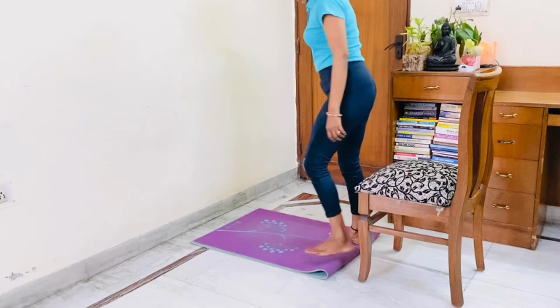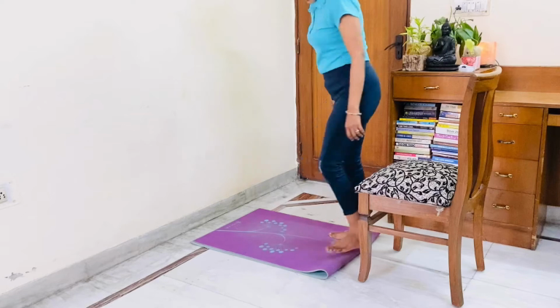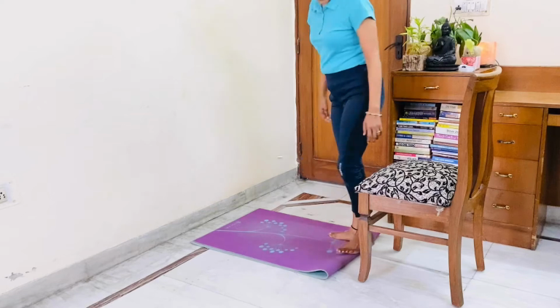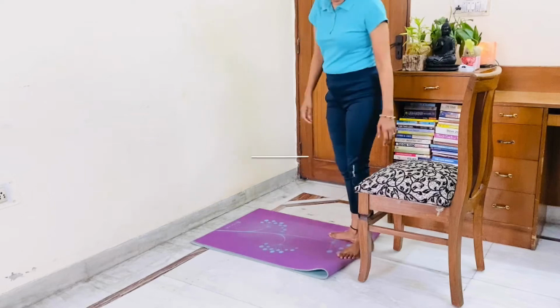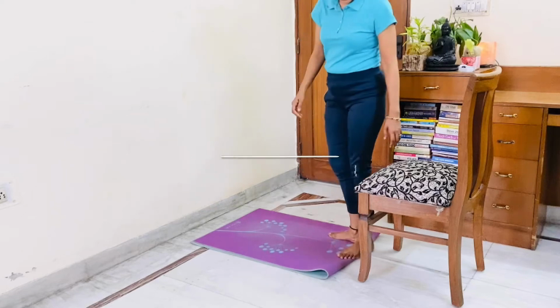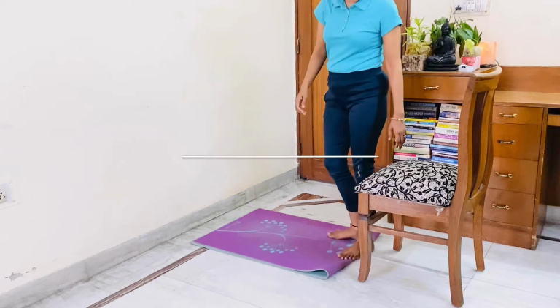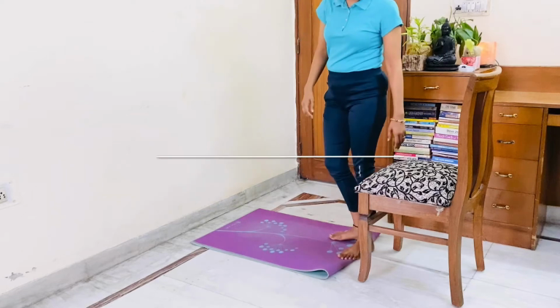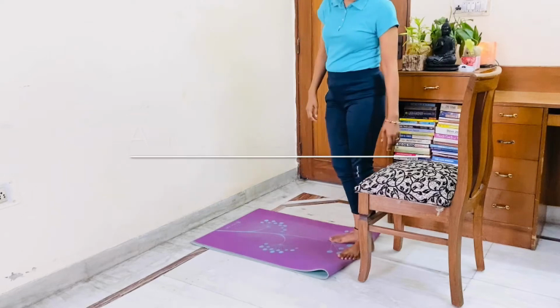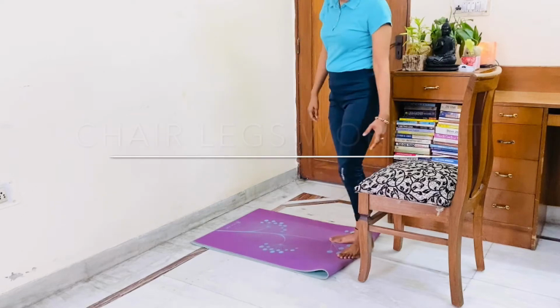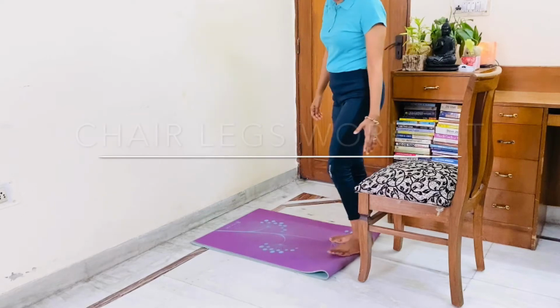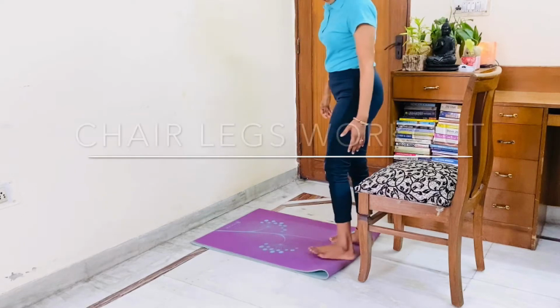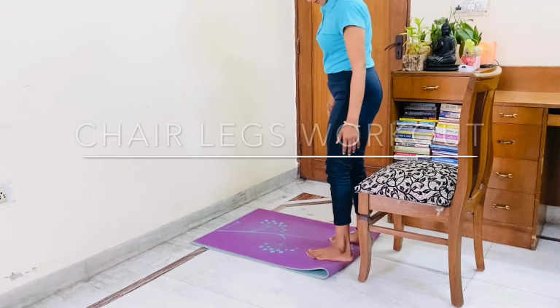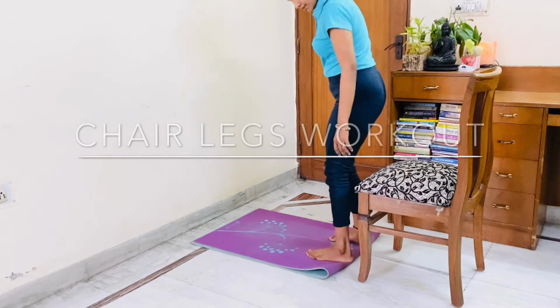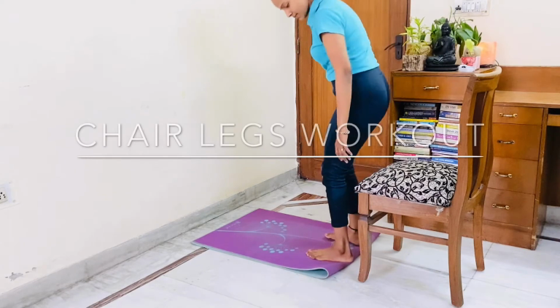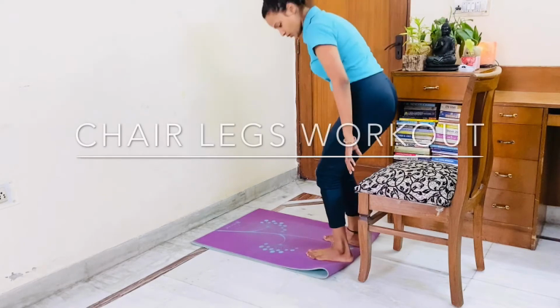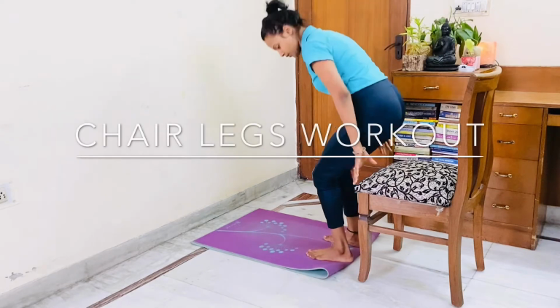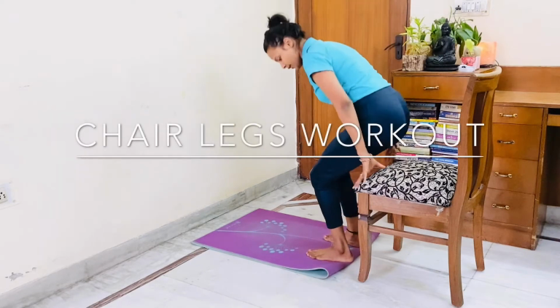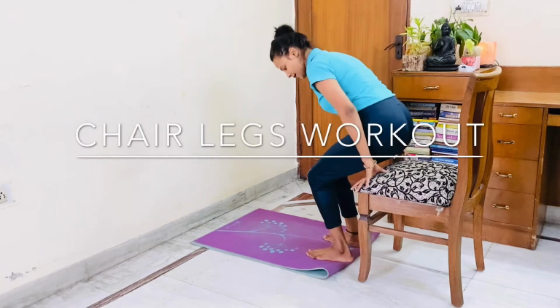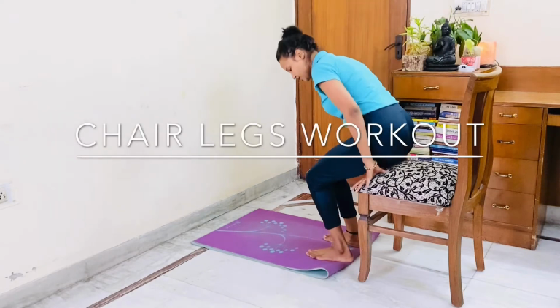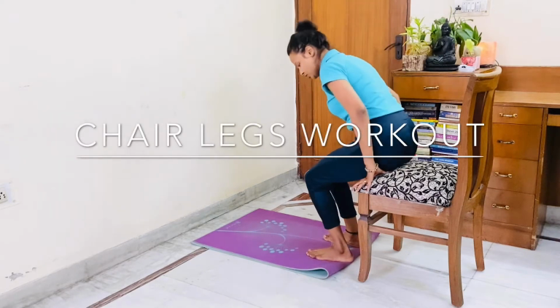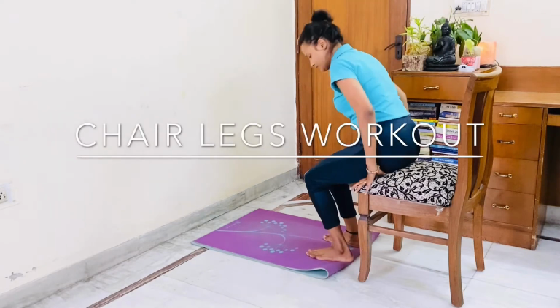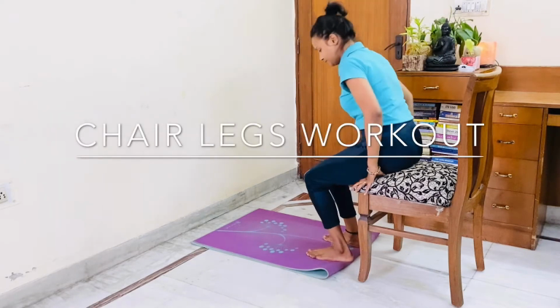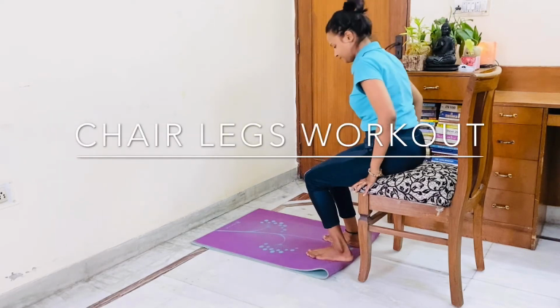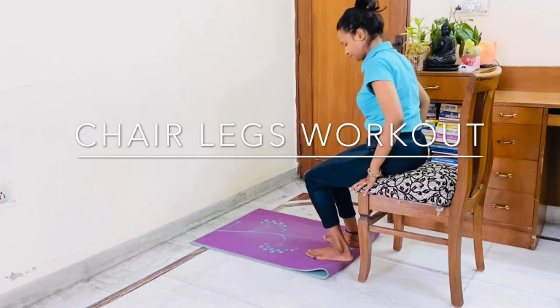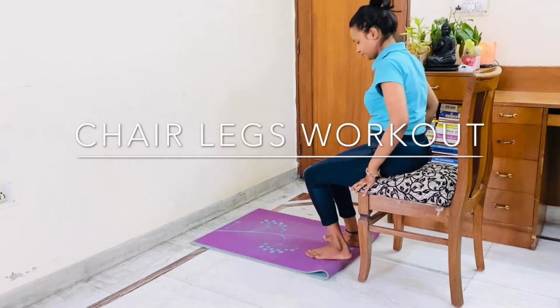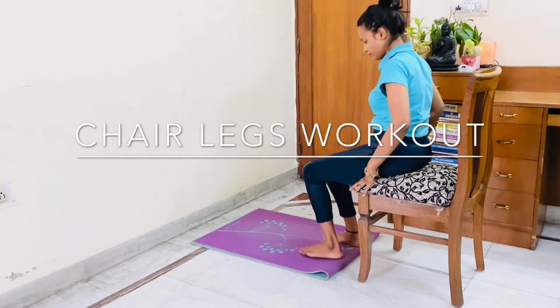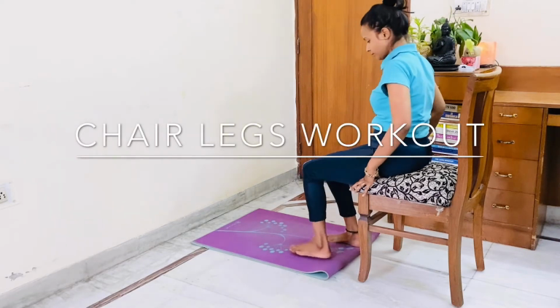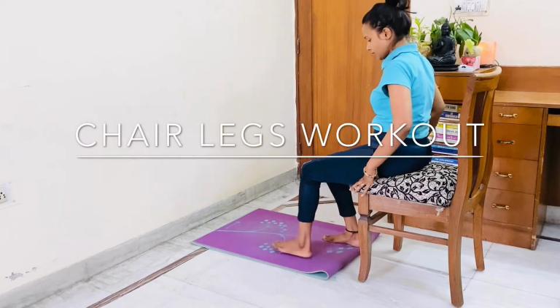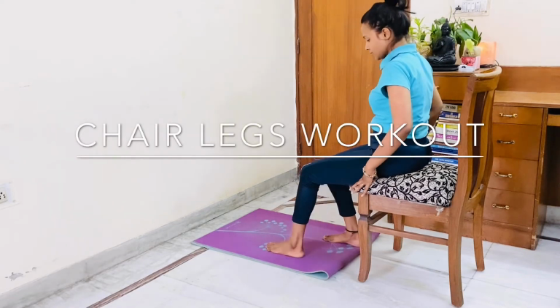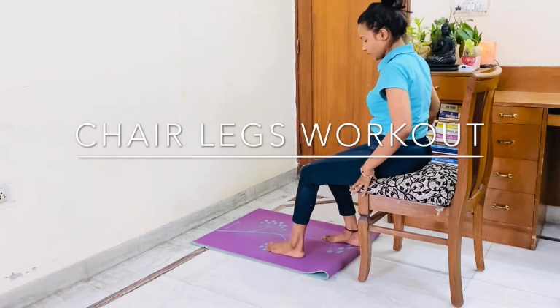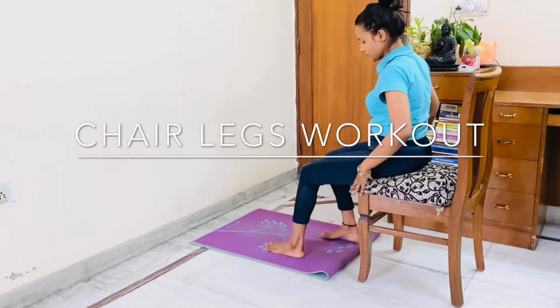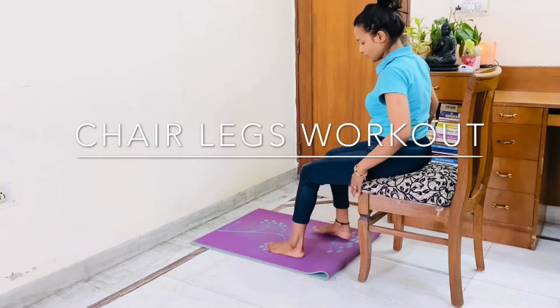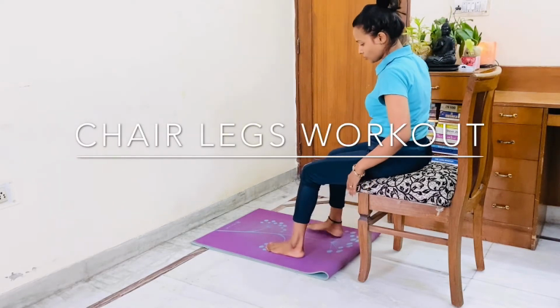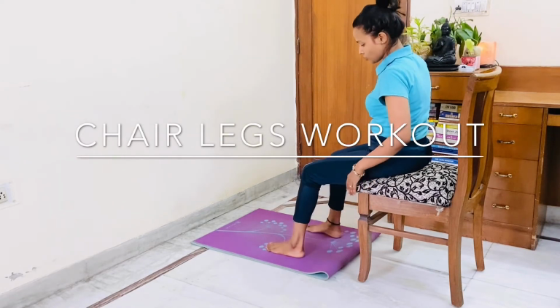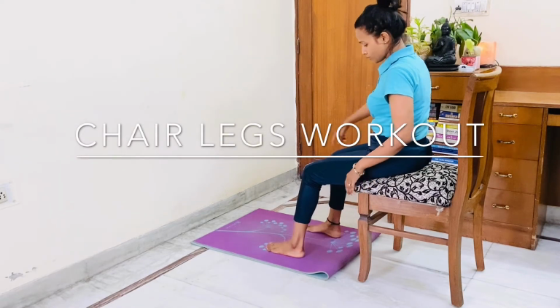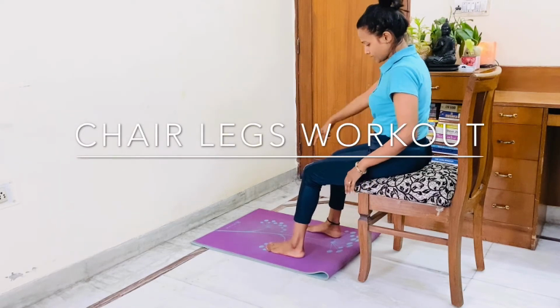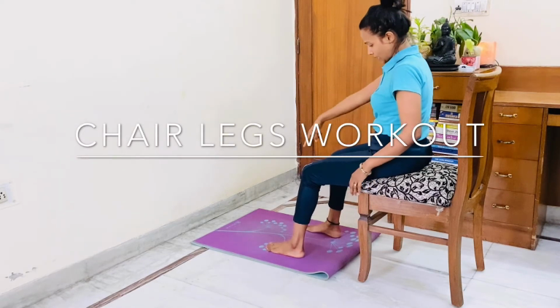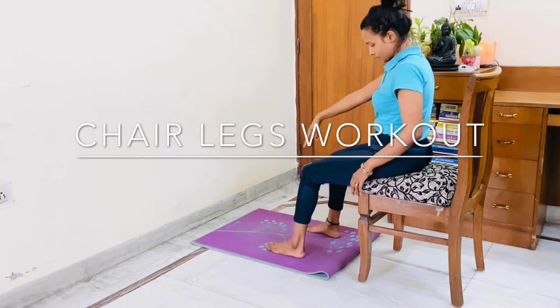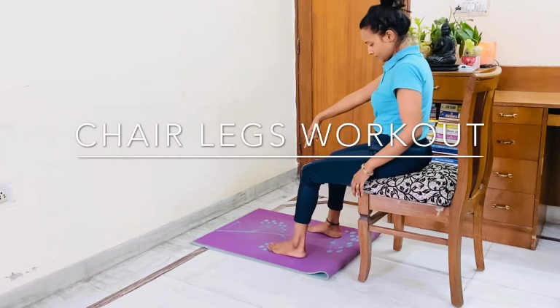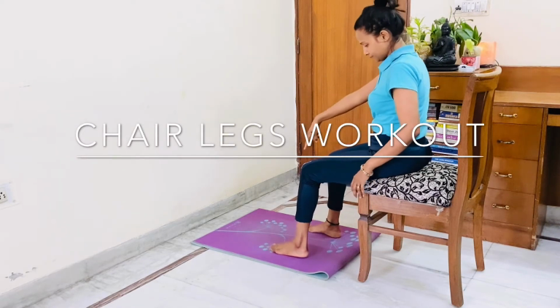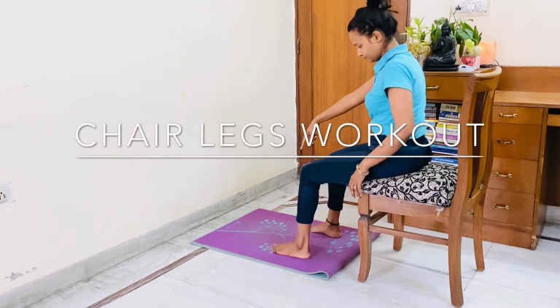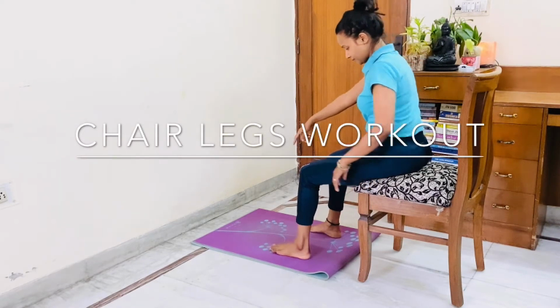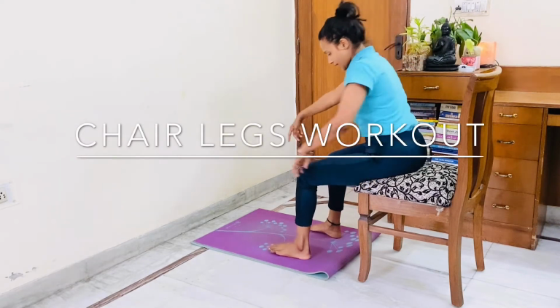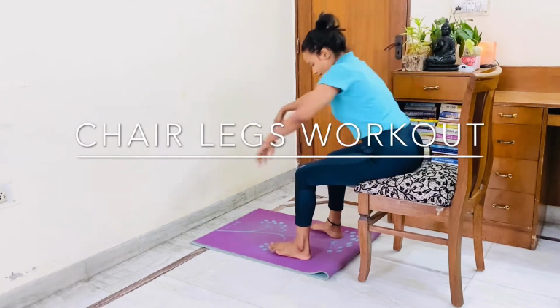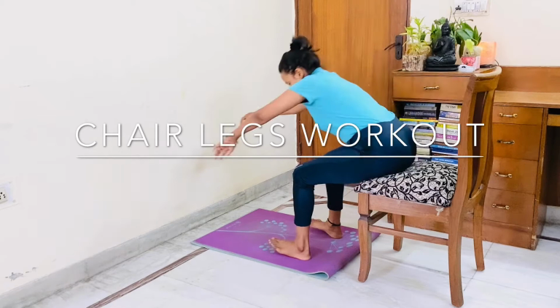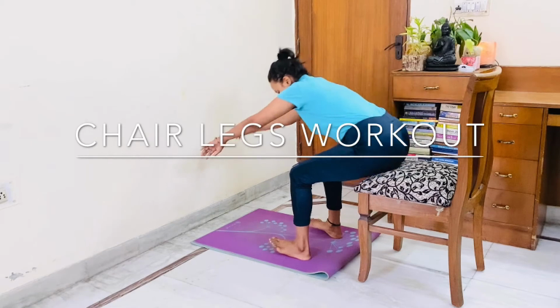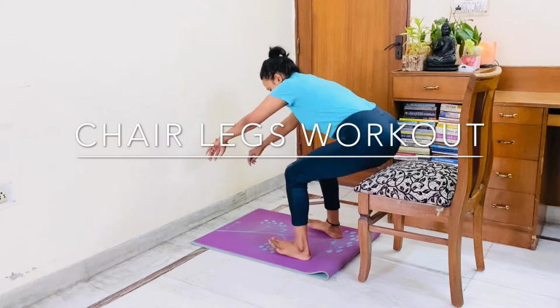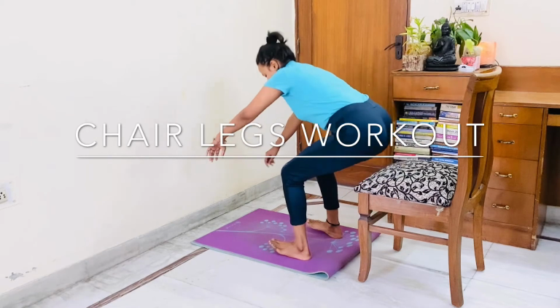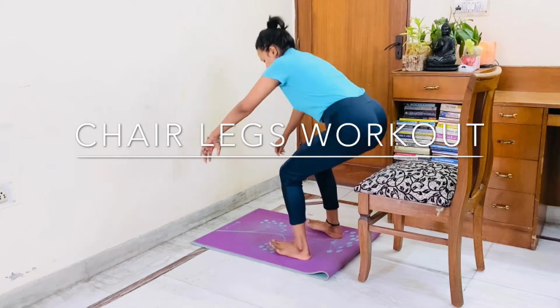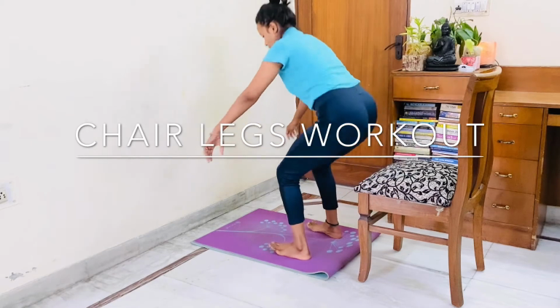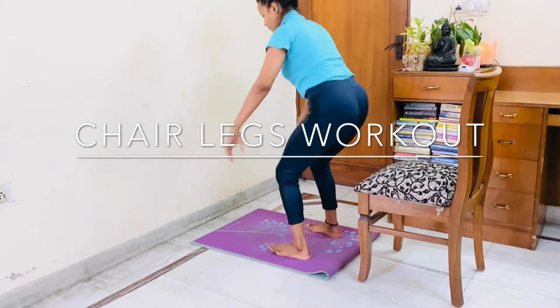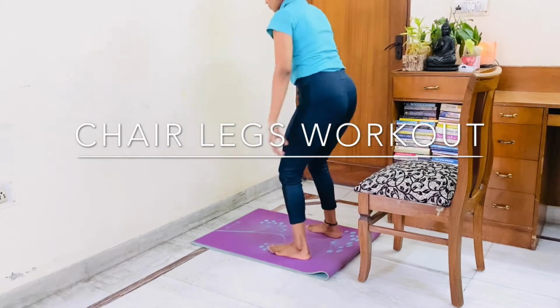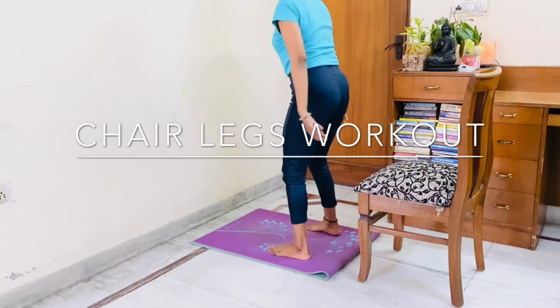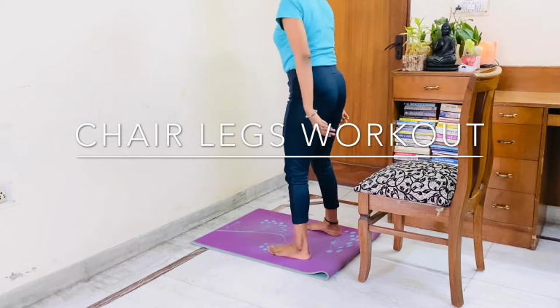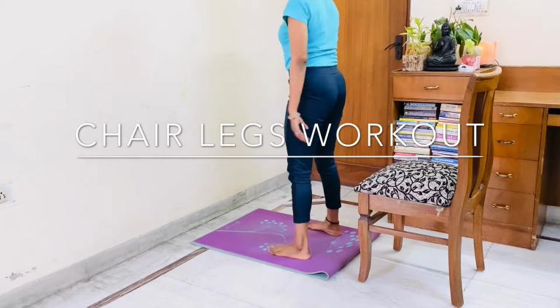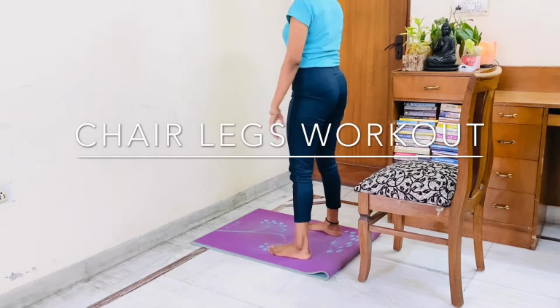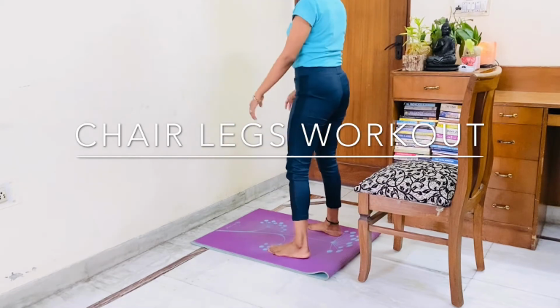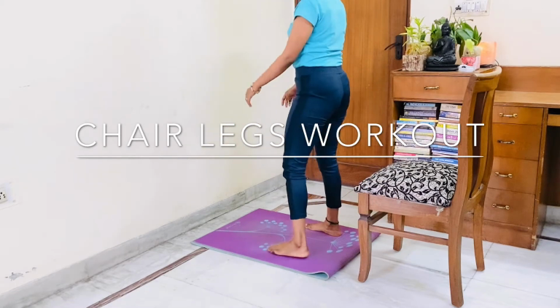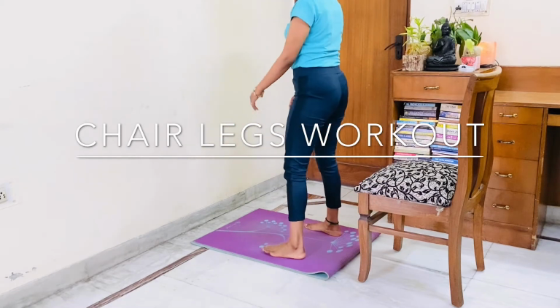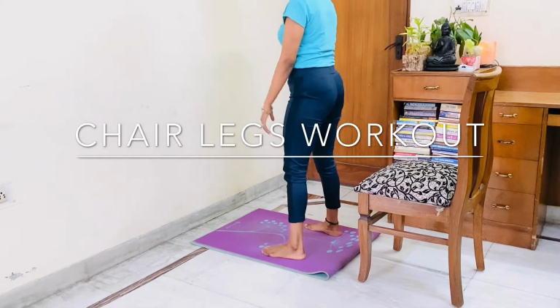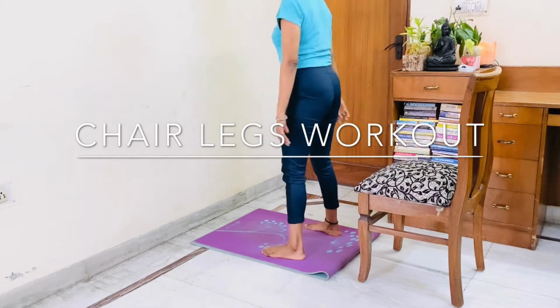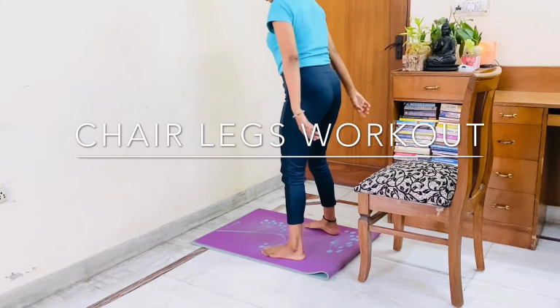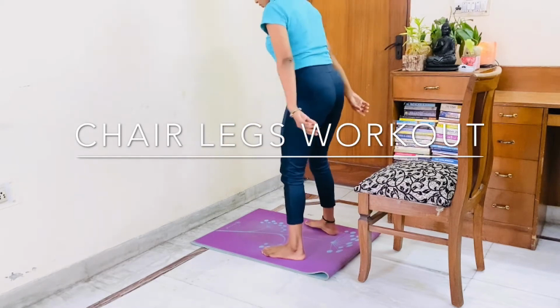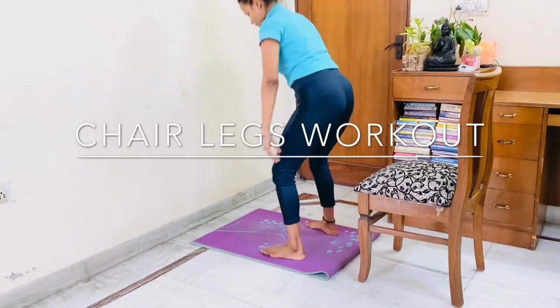Stand near your chair. Sit on the edge. Now take your toes out and stand wherever your toes are. Let's start 10 squats.